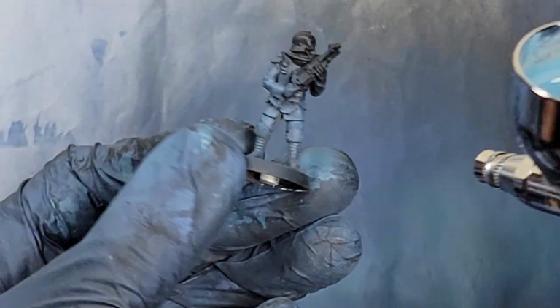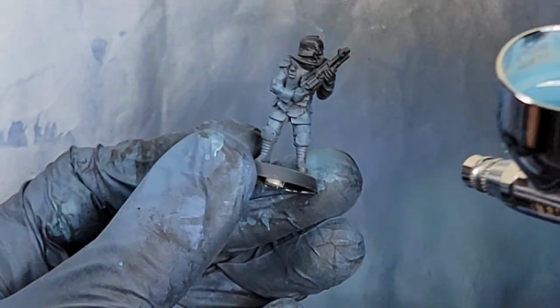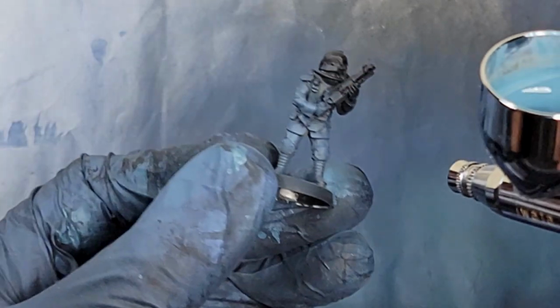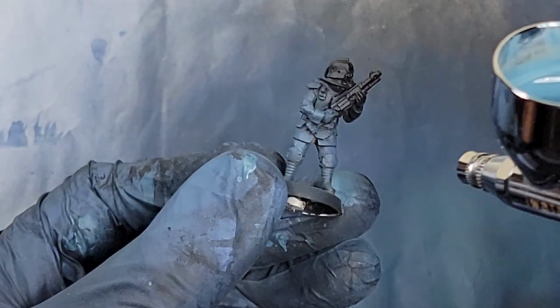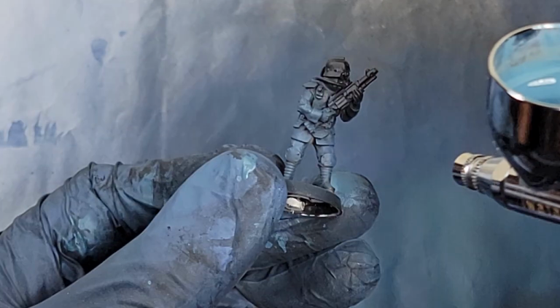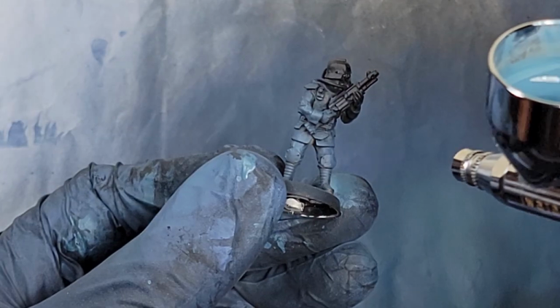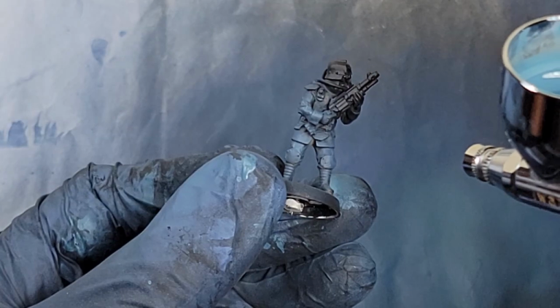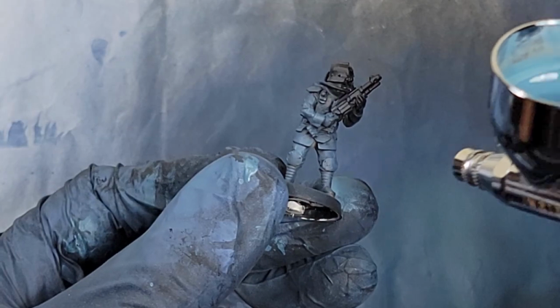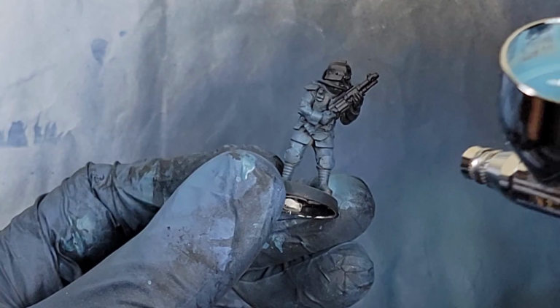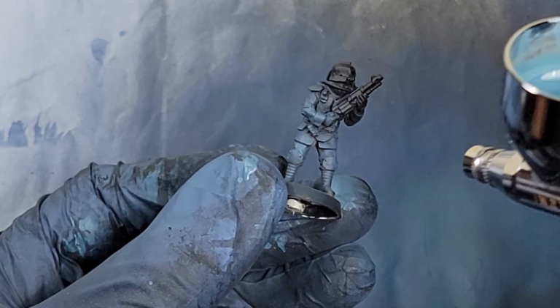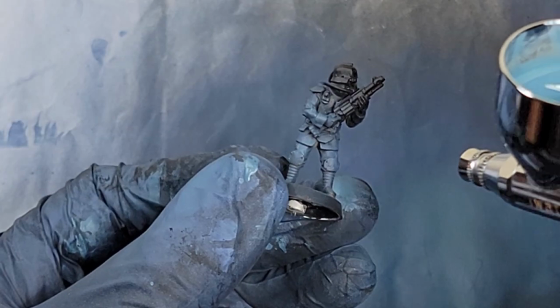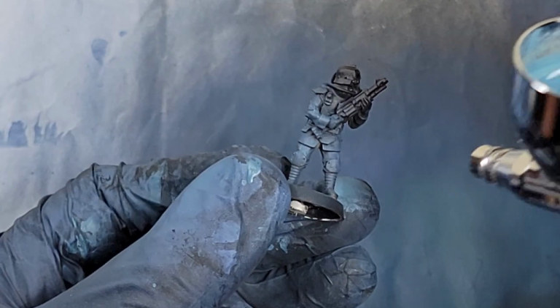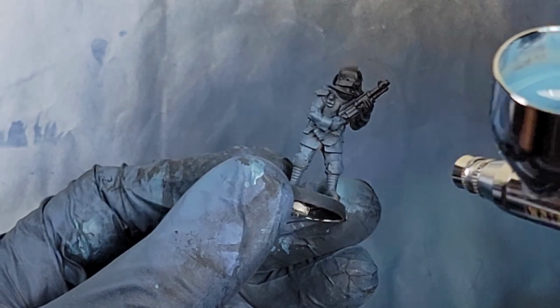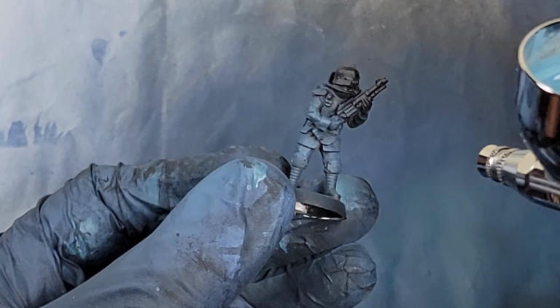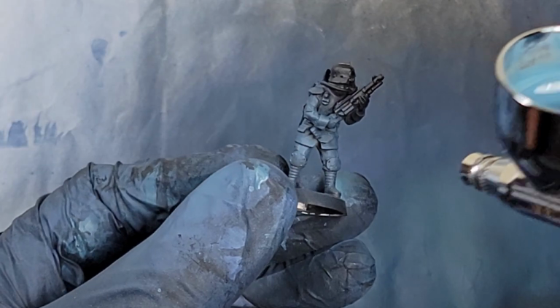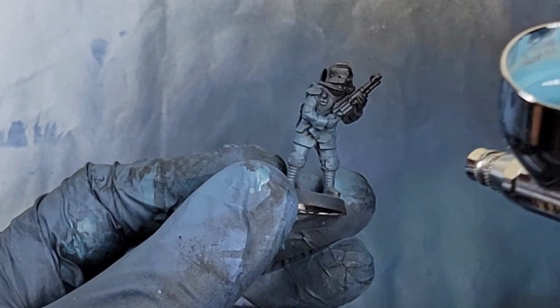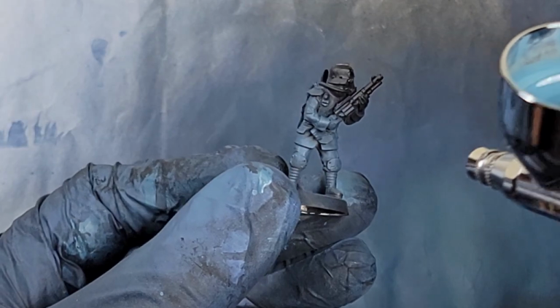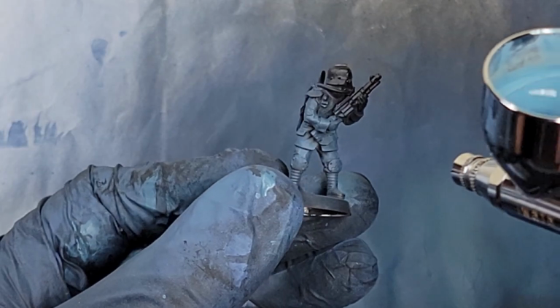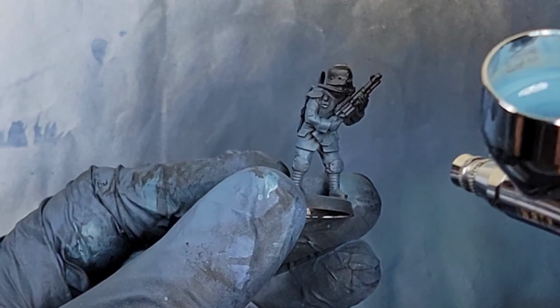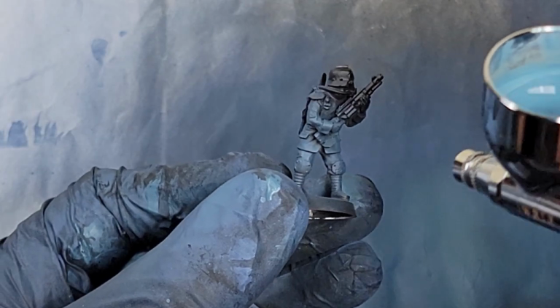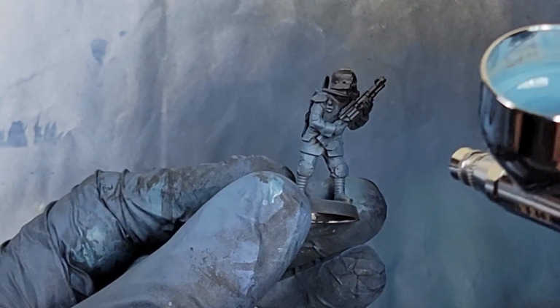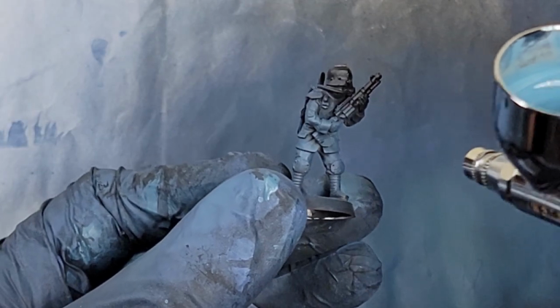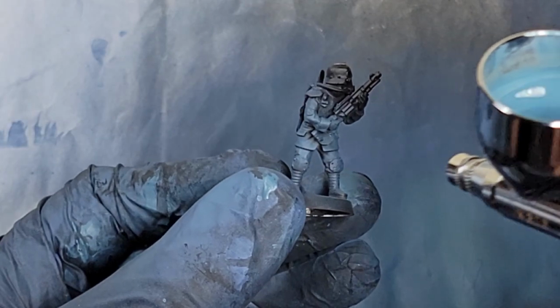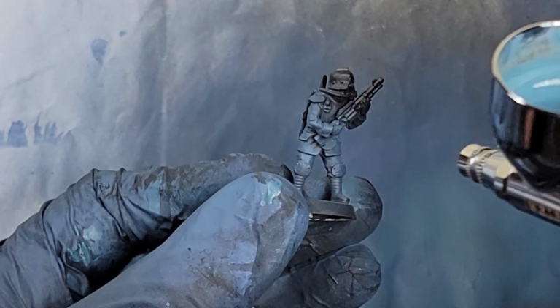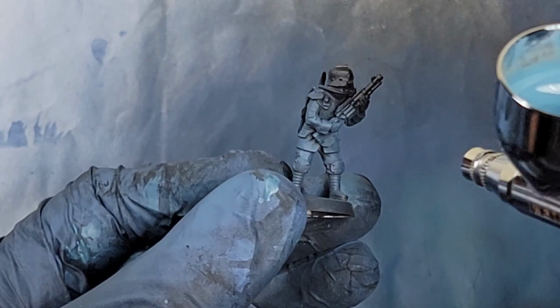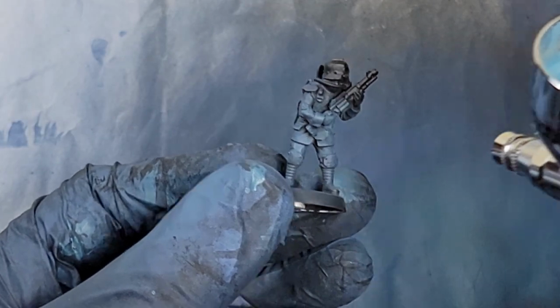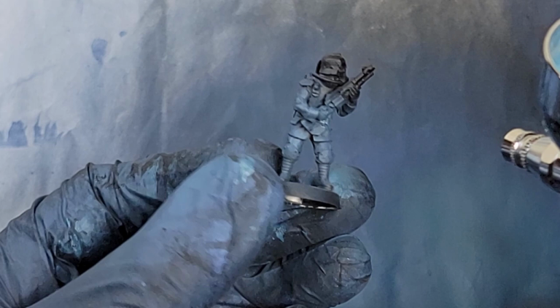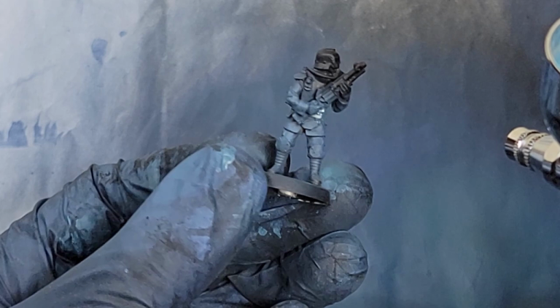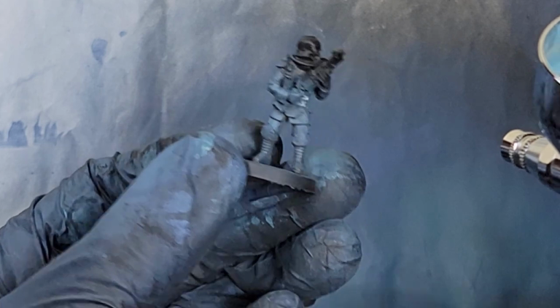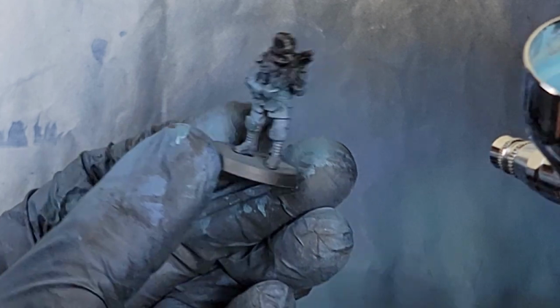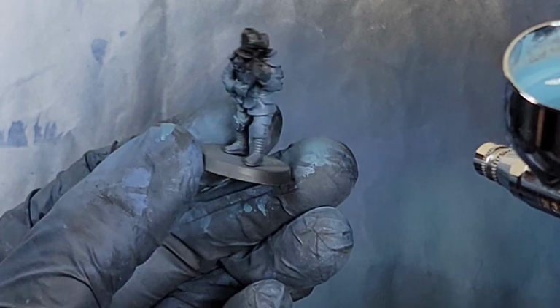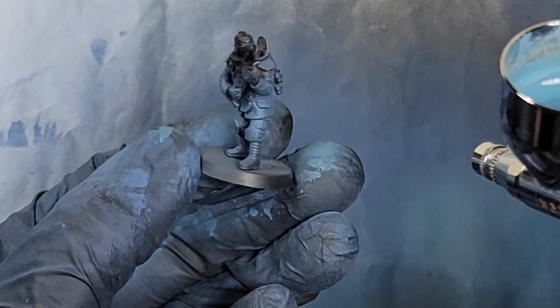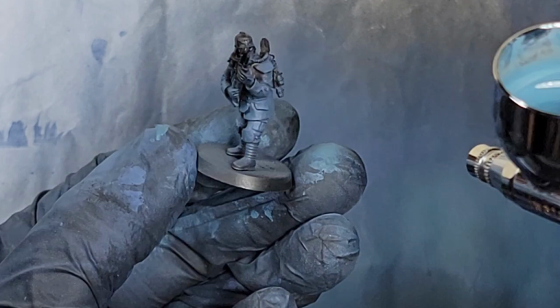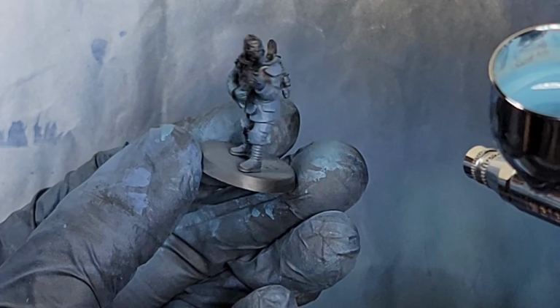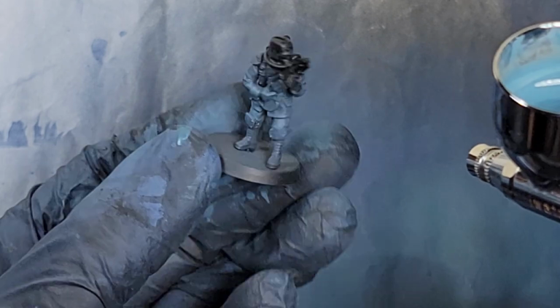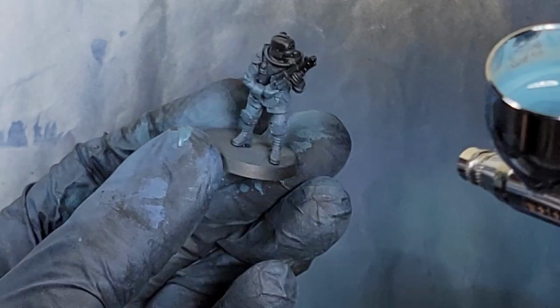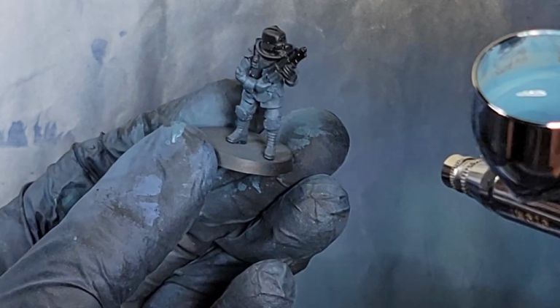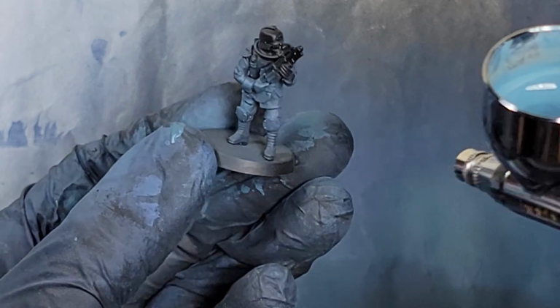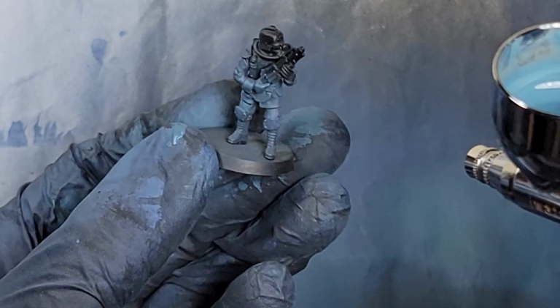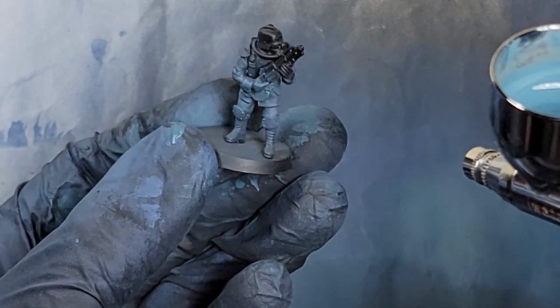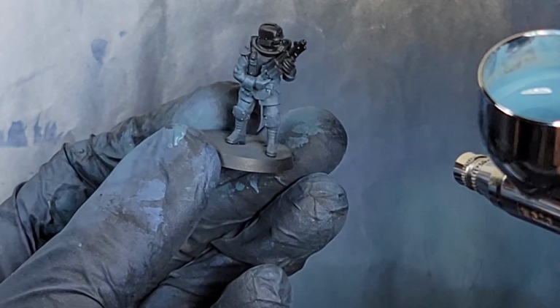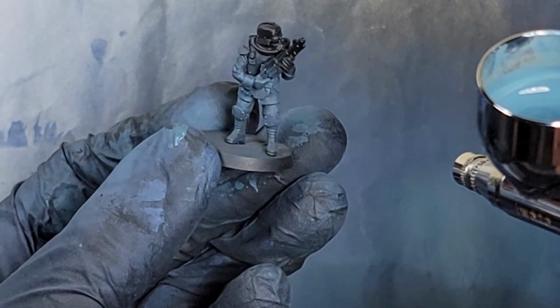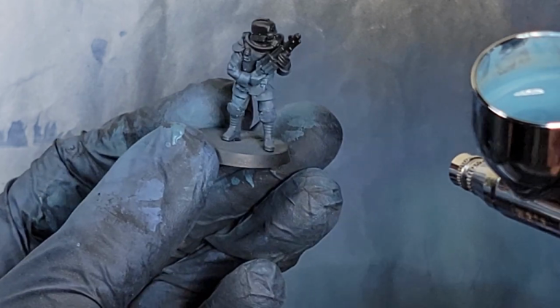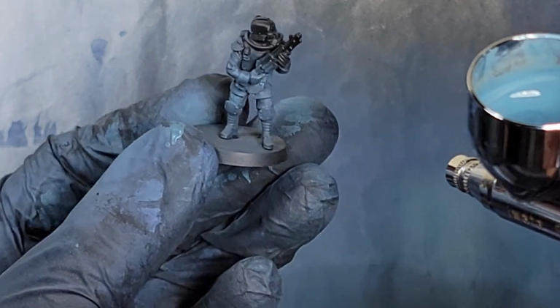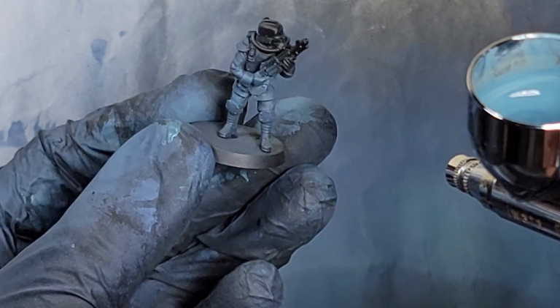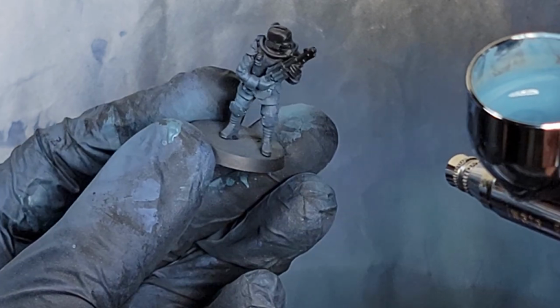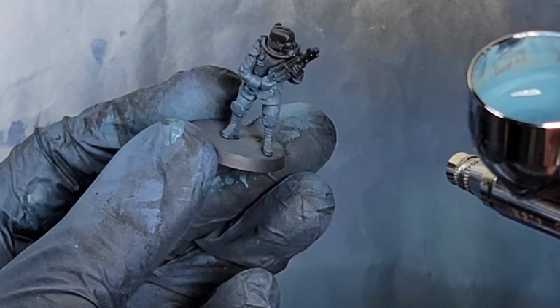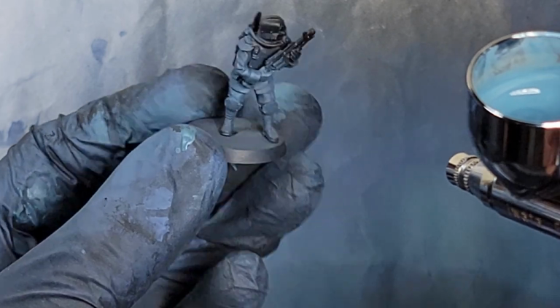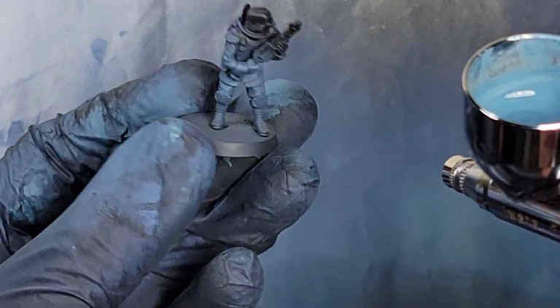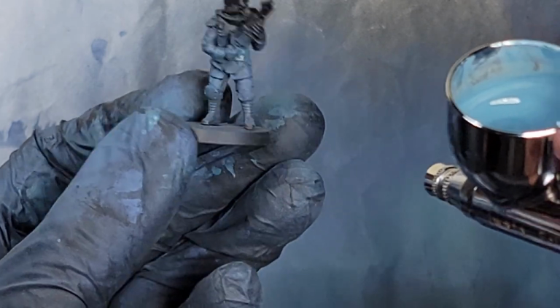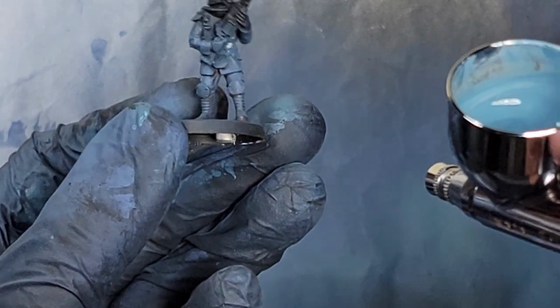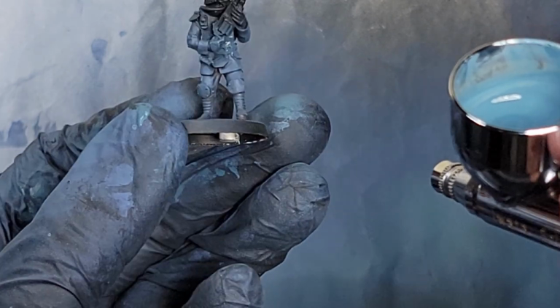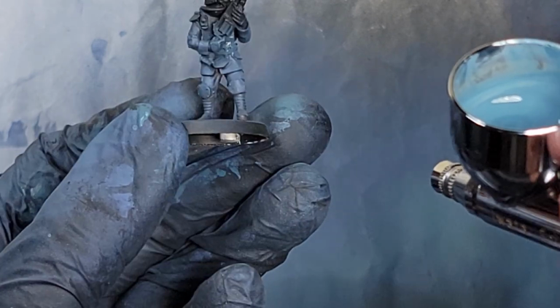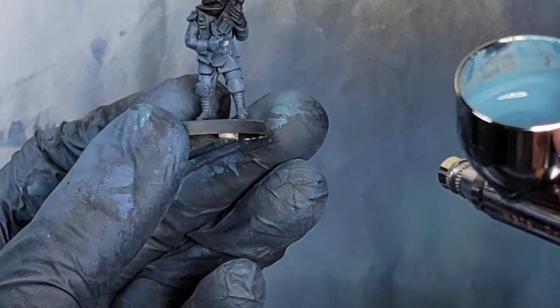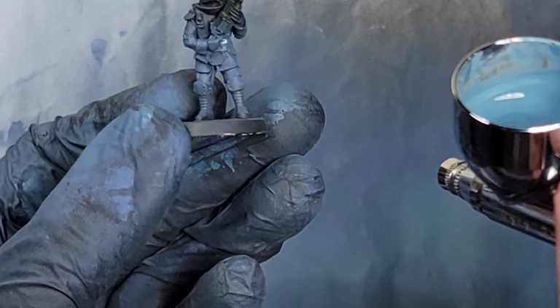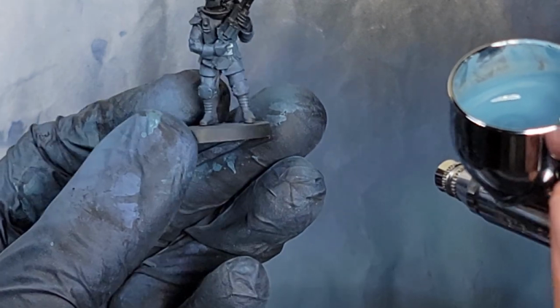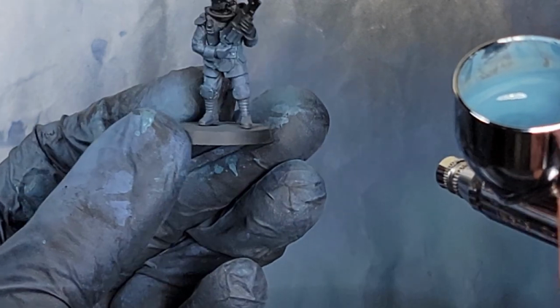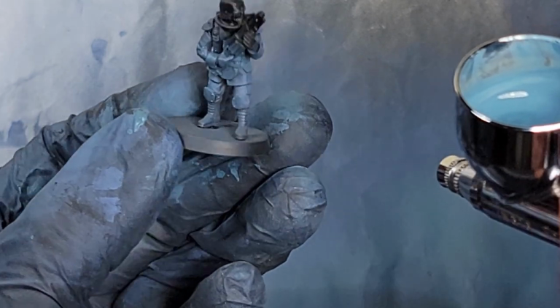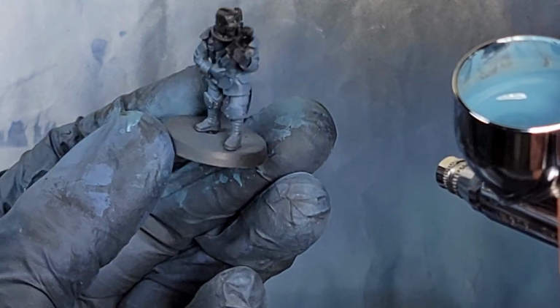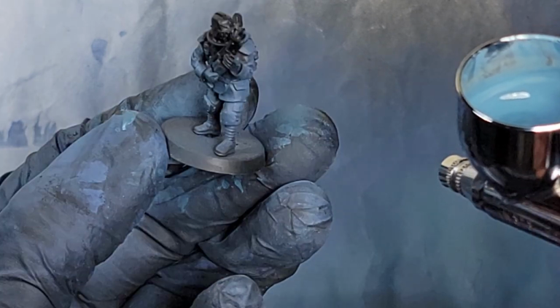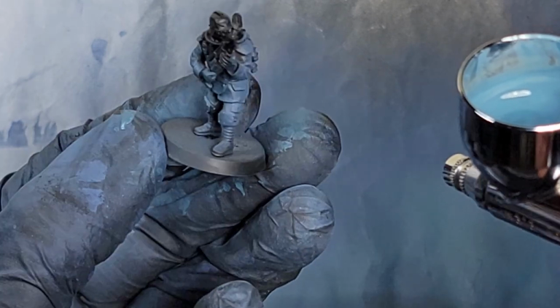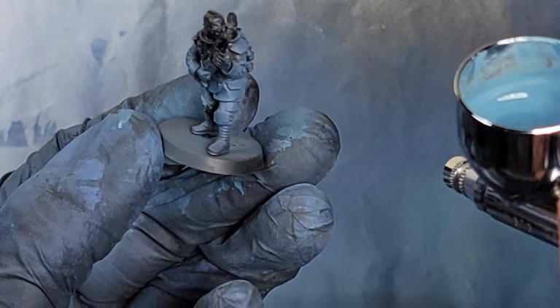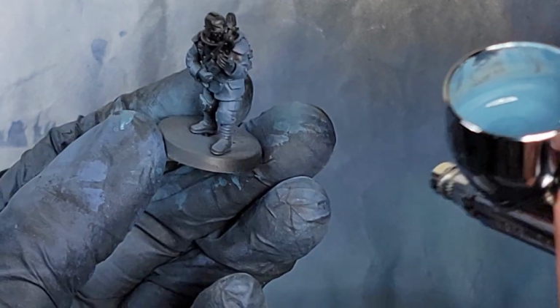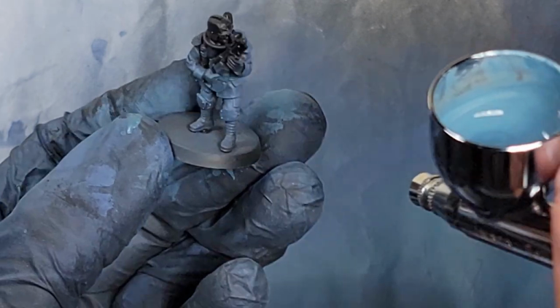Try not to aim from underneath. Aim from the side and a little bit from the top to get the coat that you're looking for.